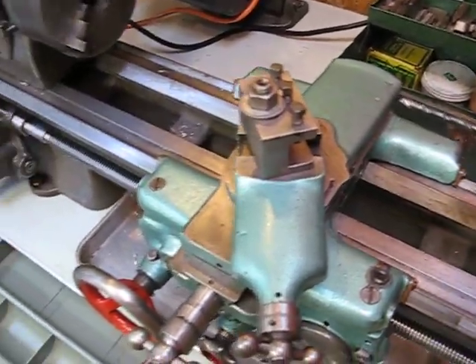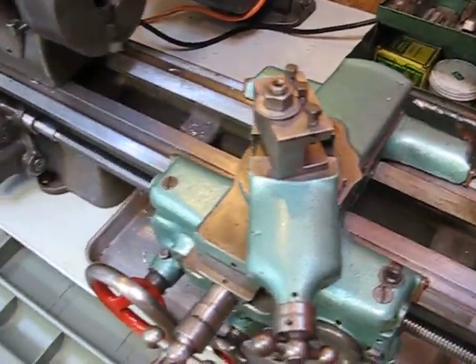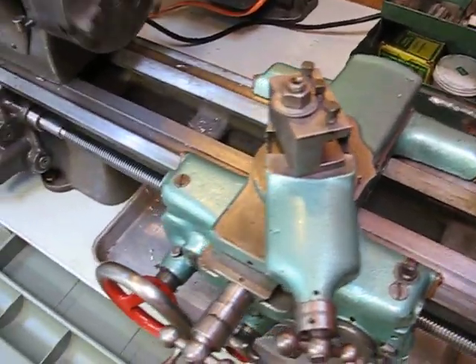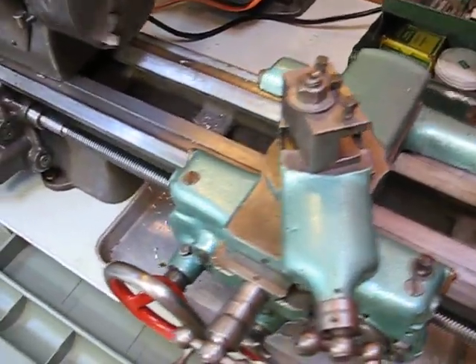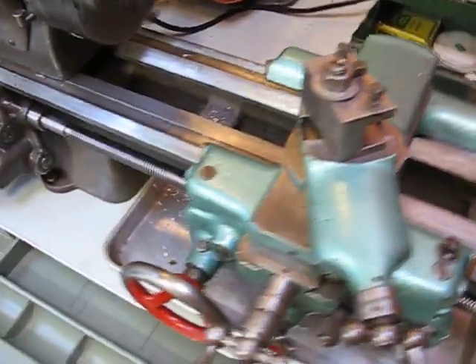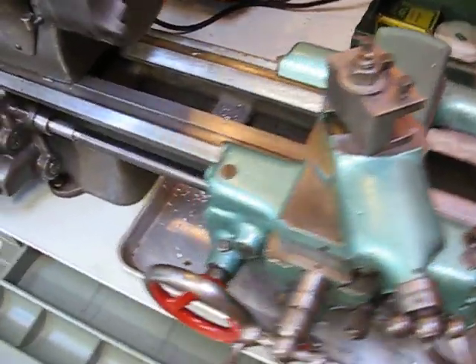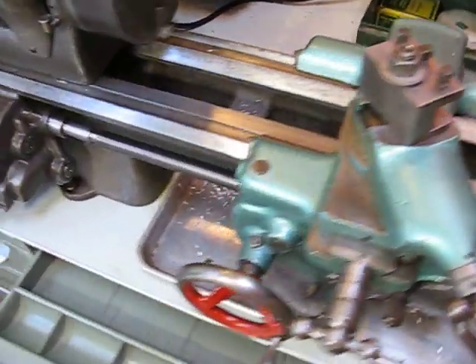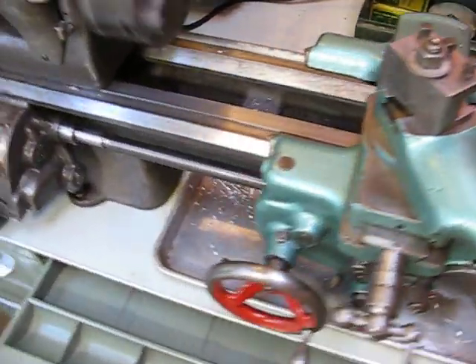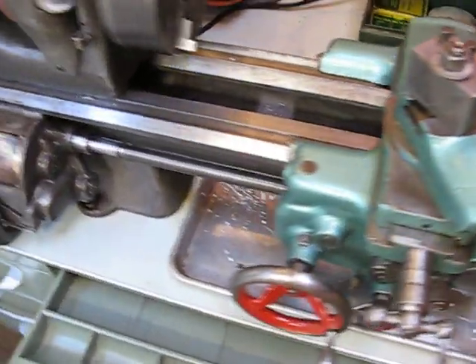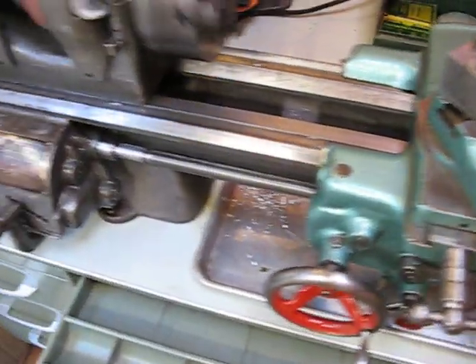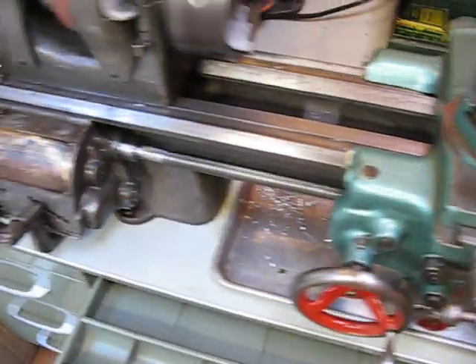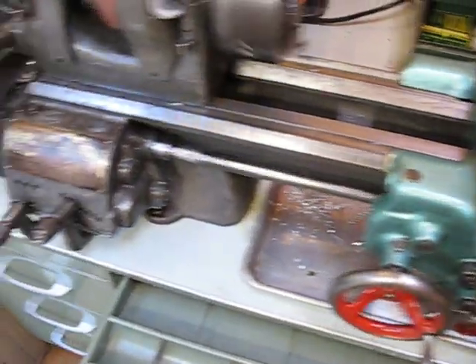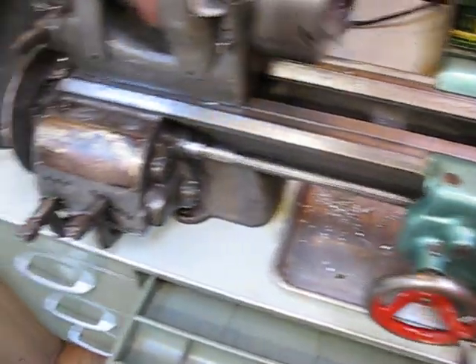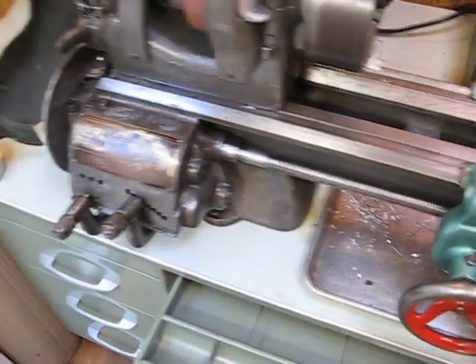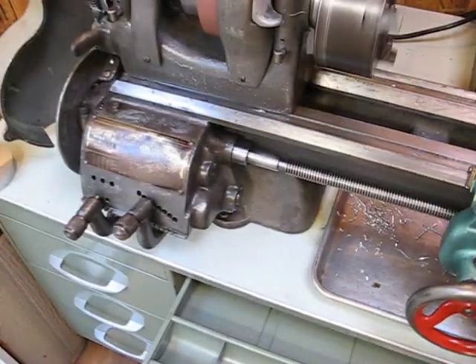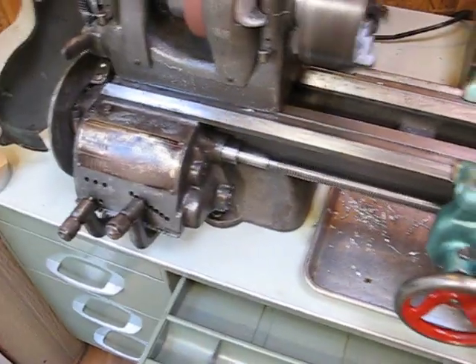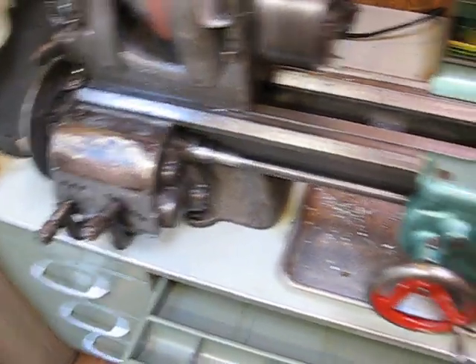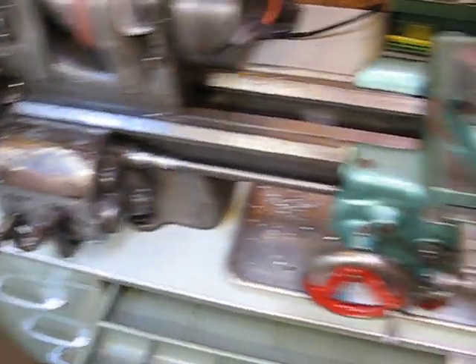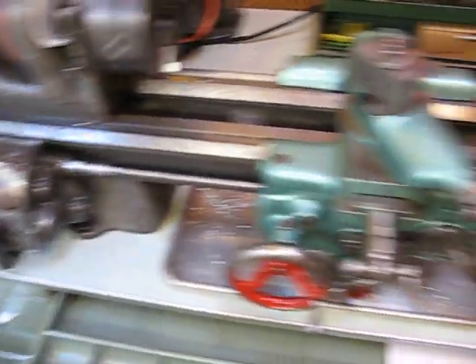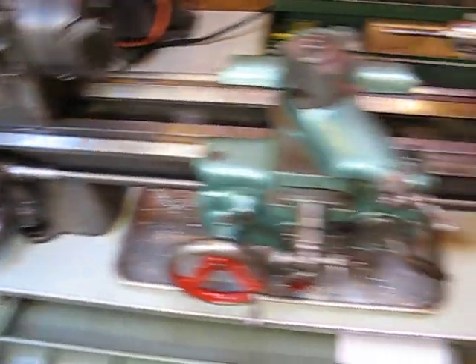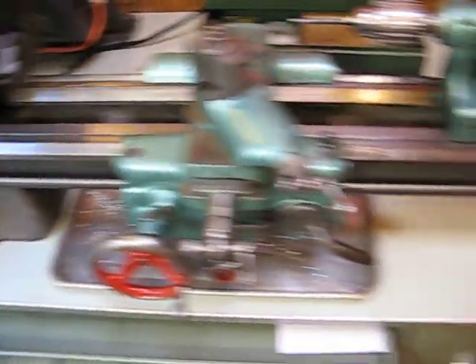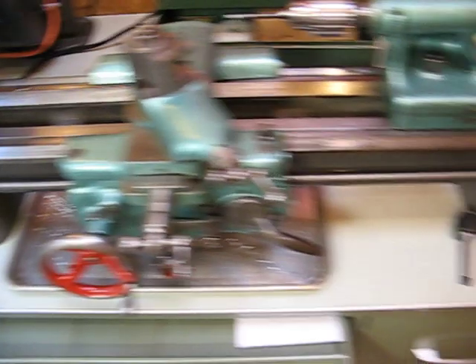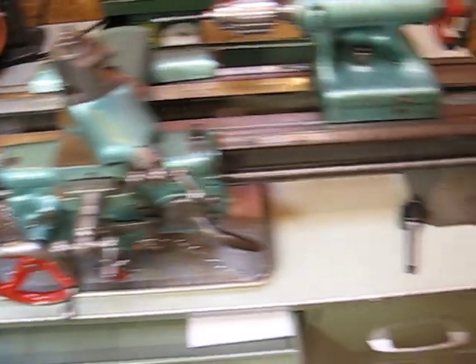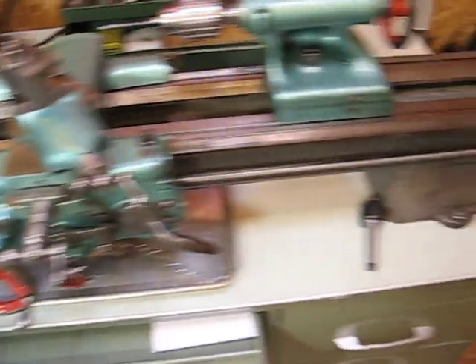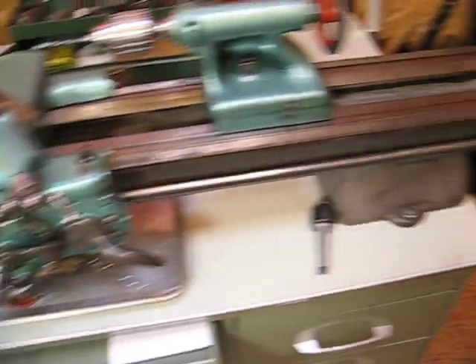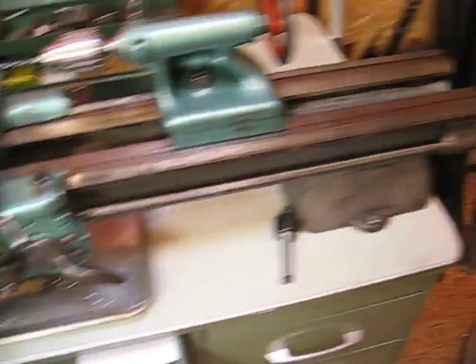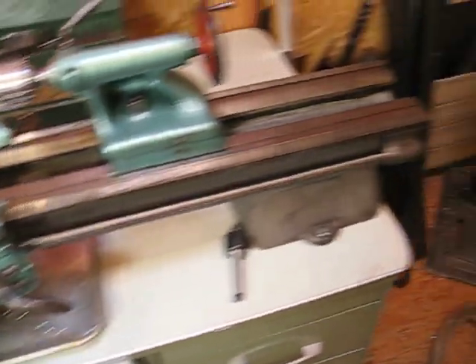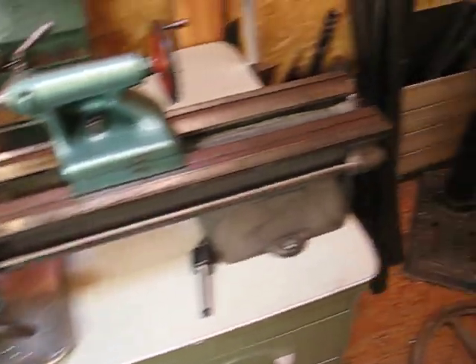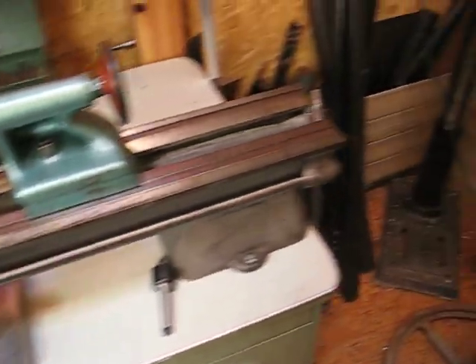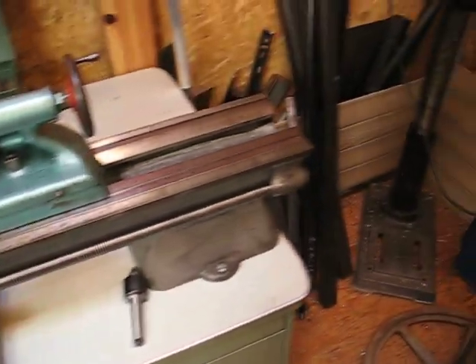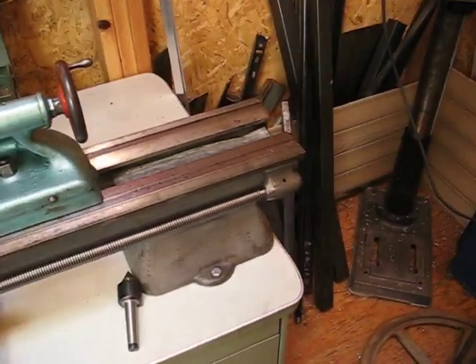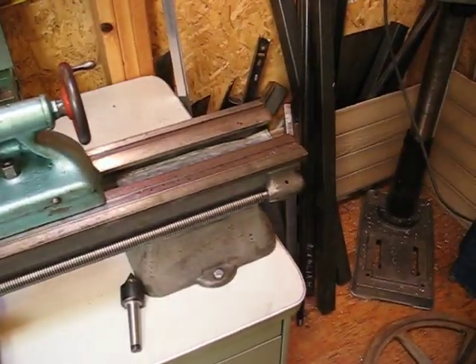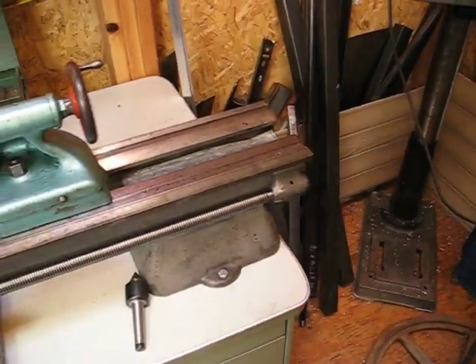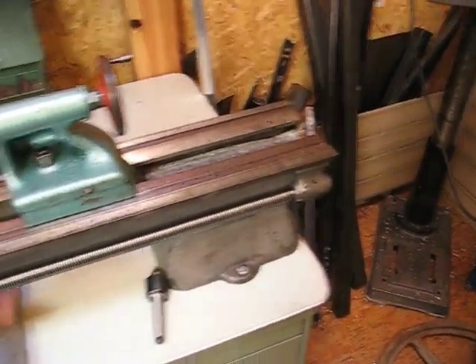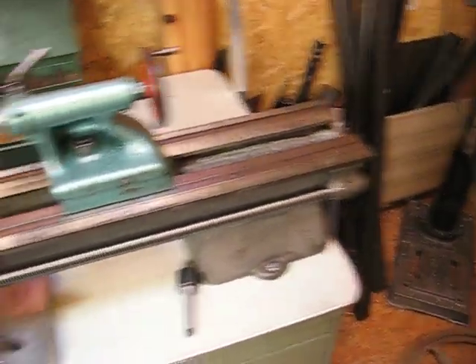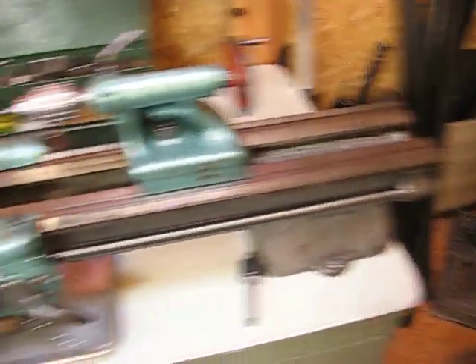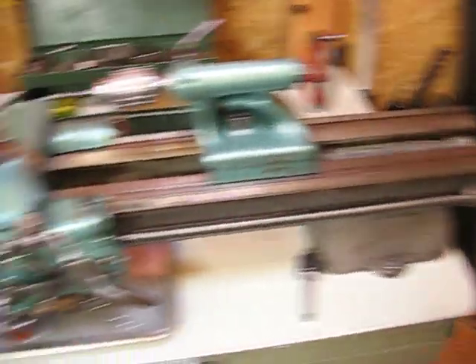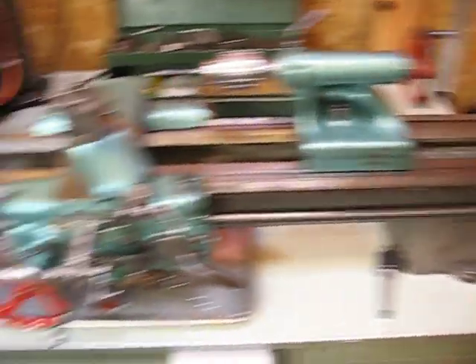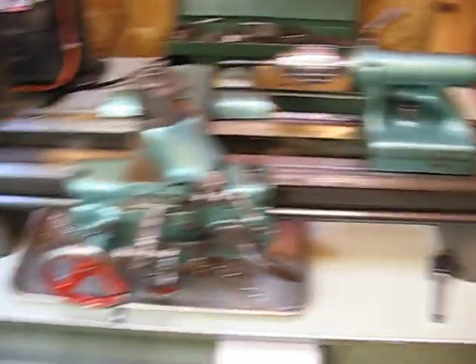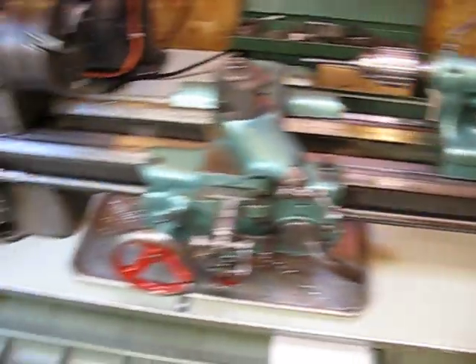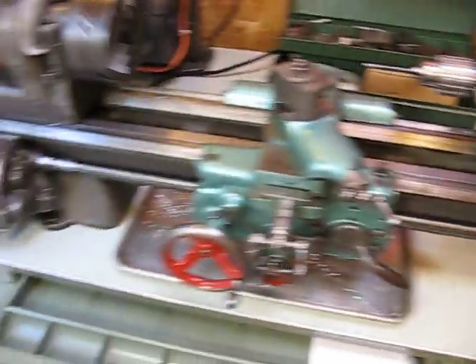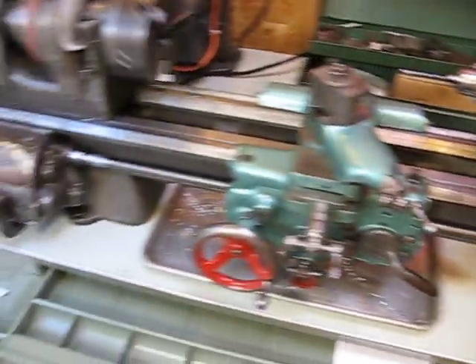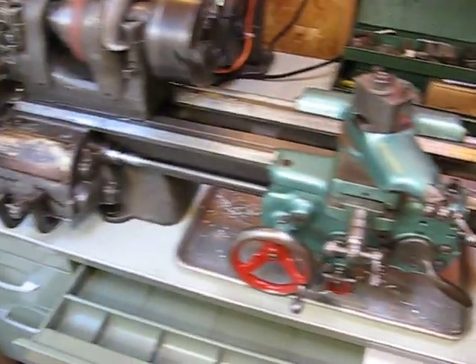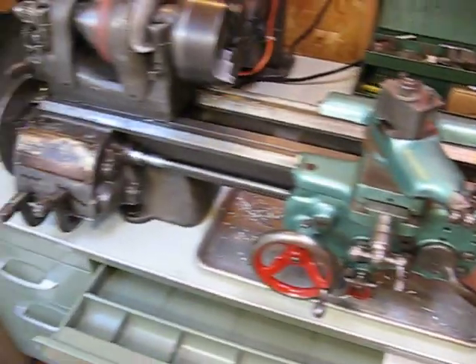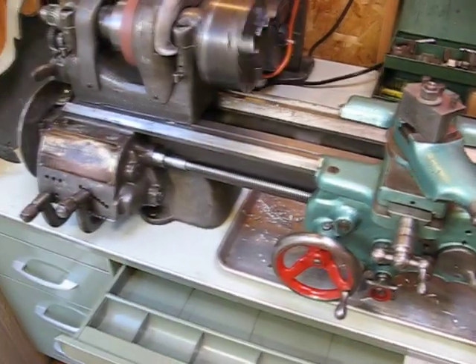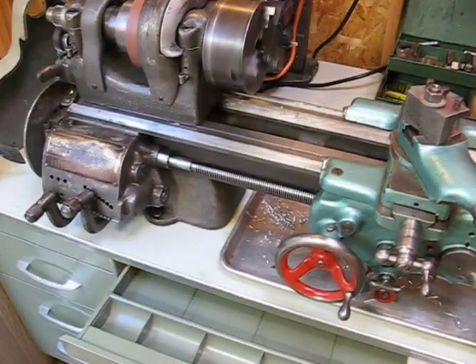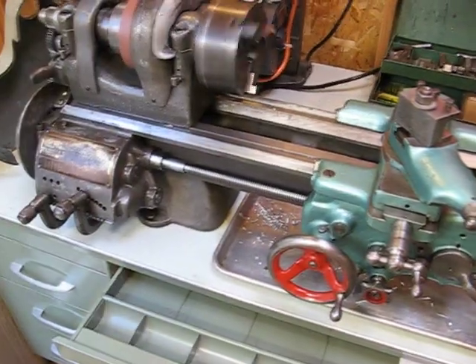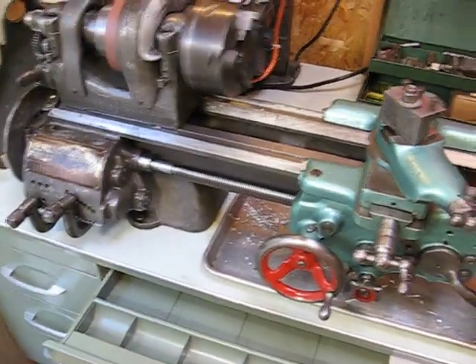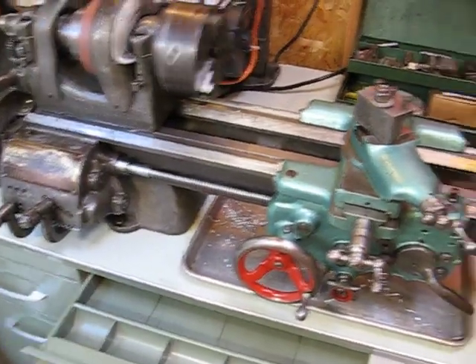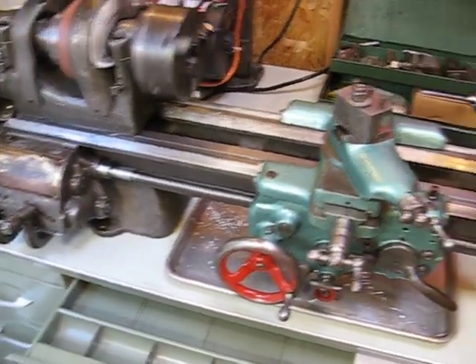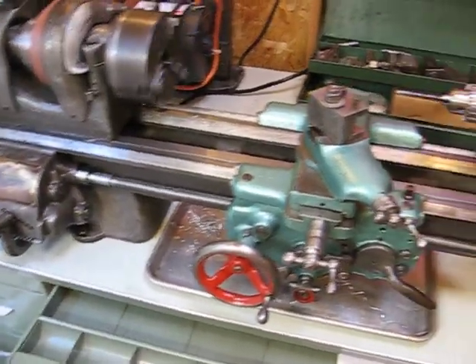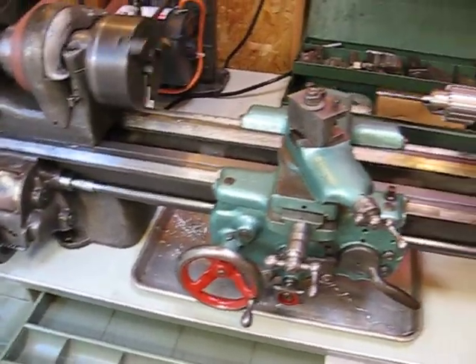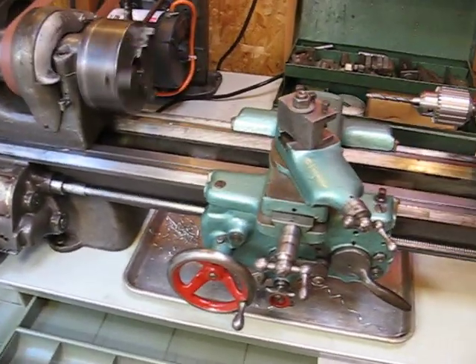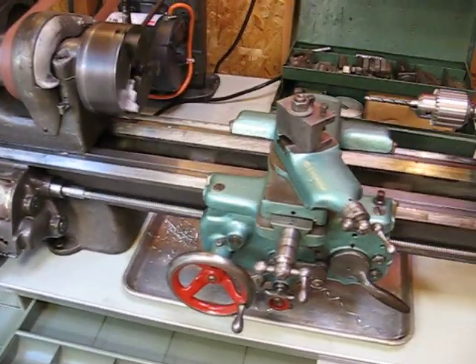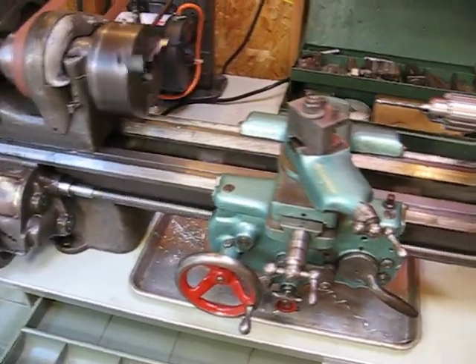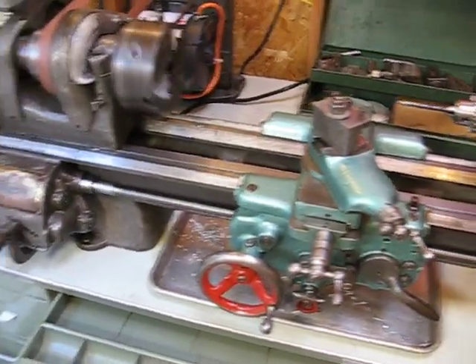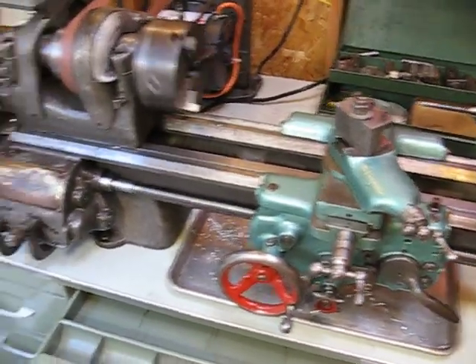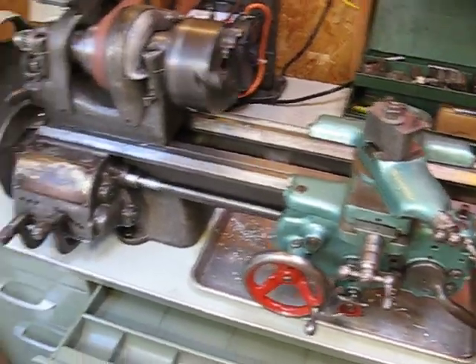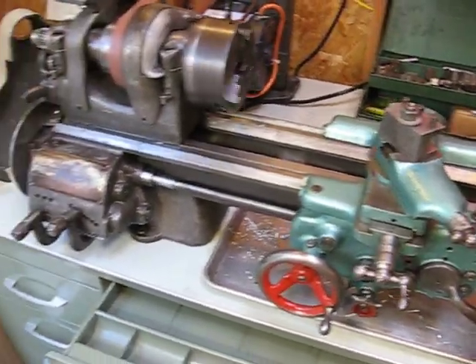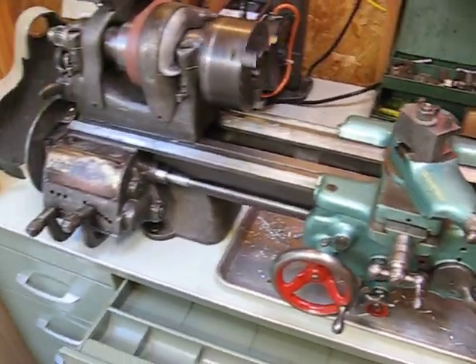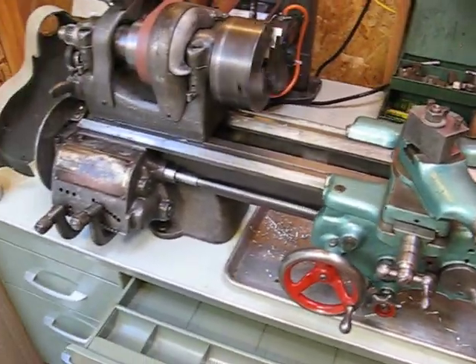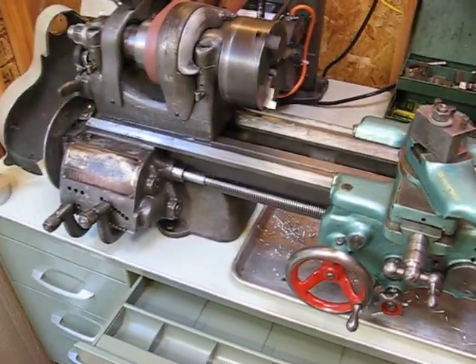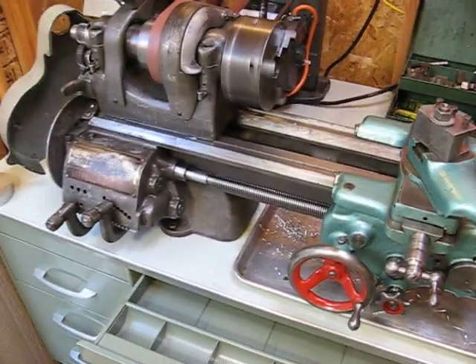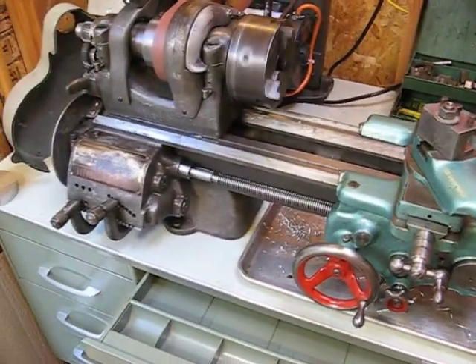Of course, this whole thing sits on a big piece of iron called the bed, which has the tracks in it that everything slides on back and forth.